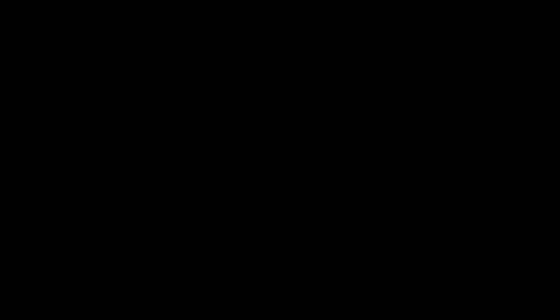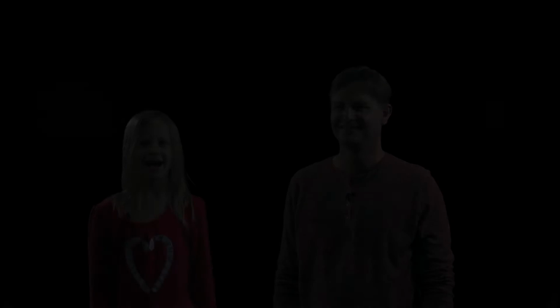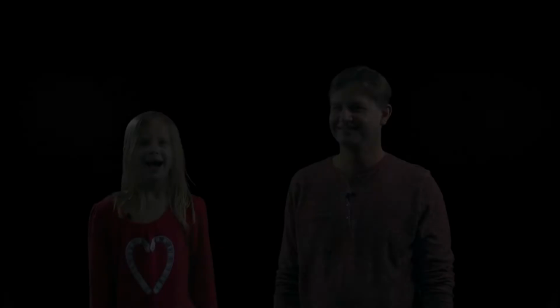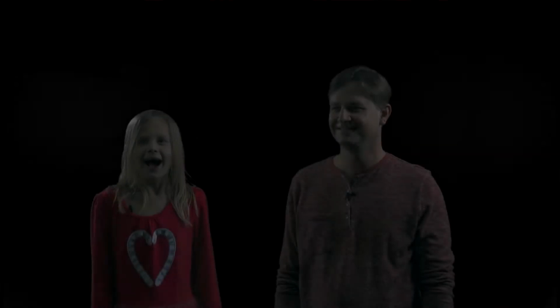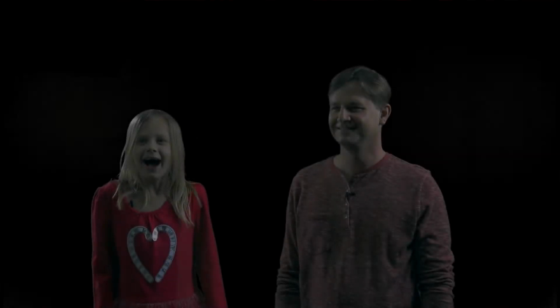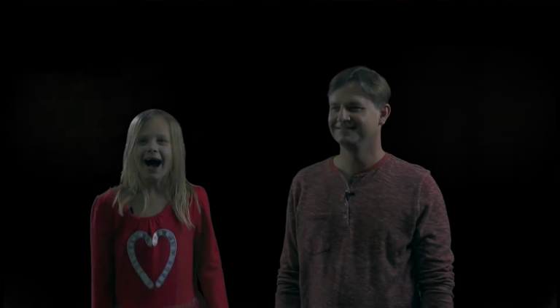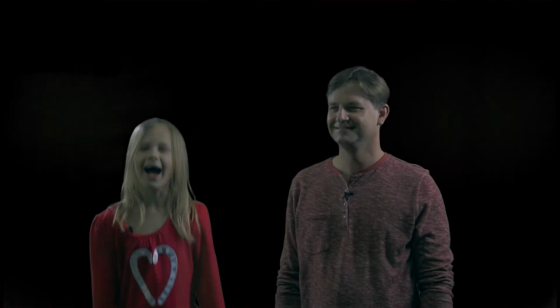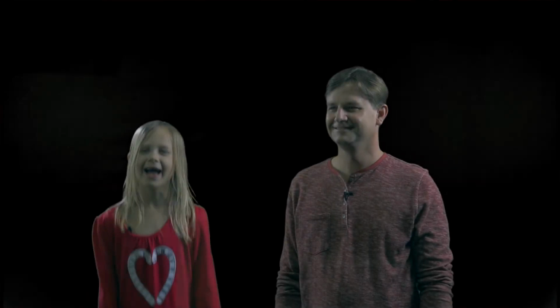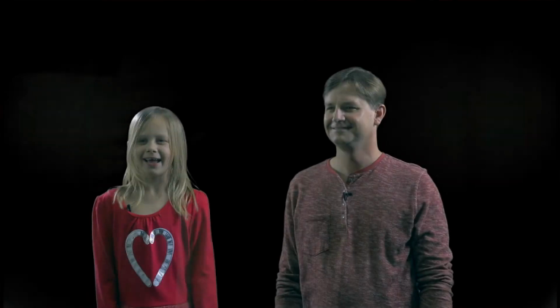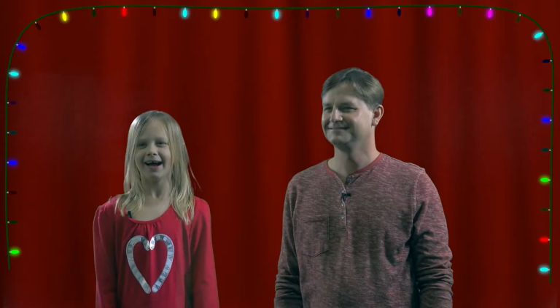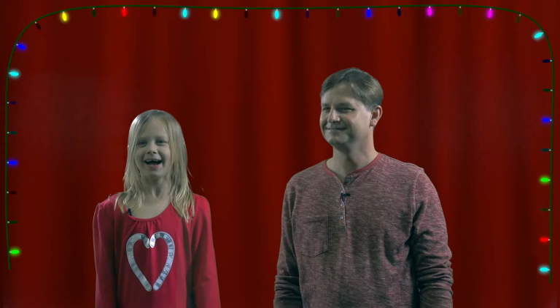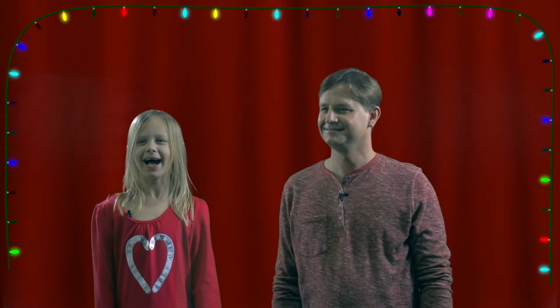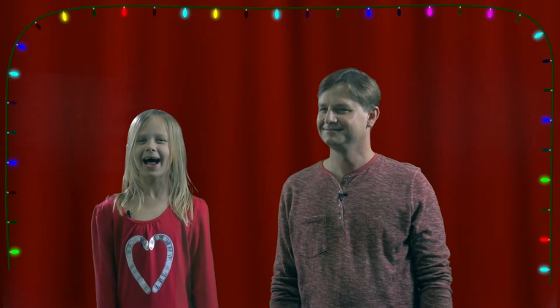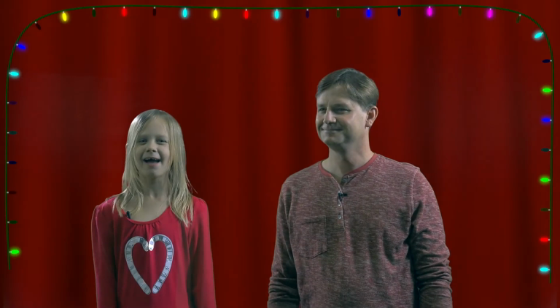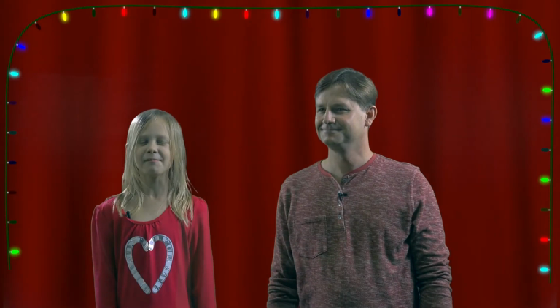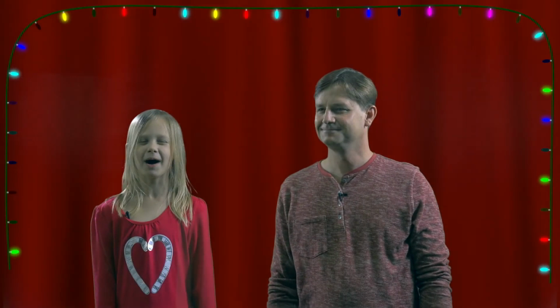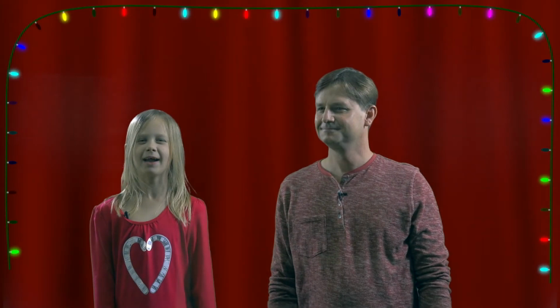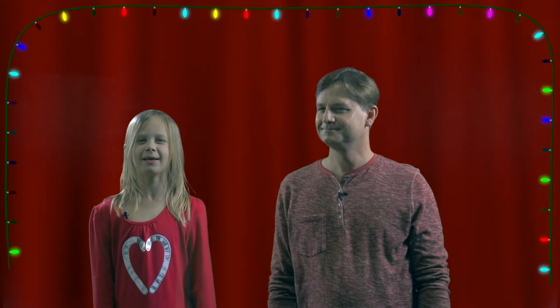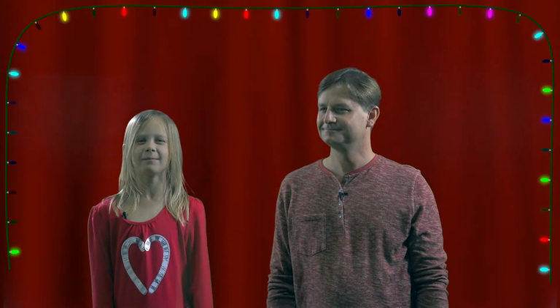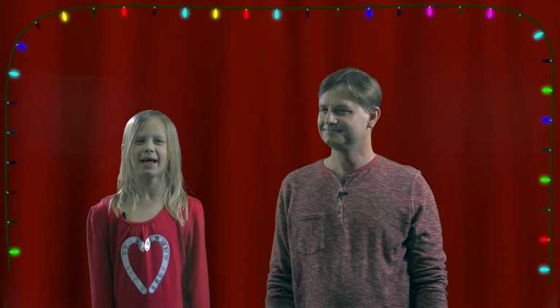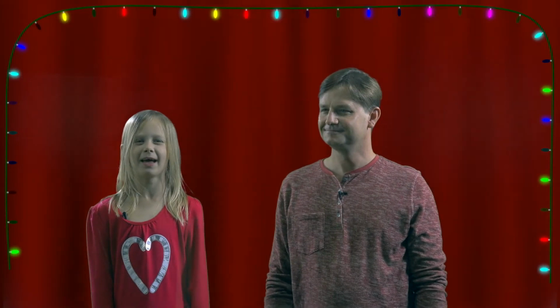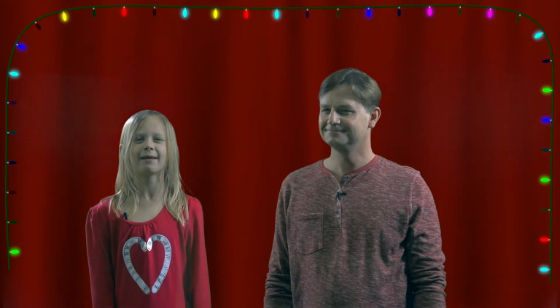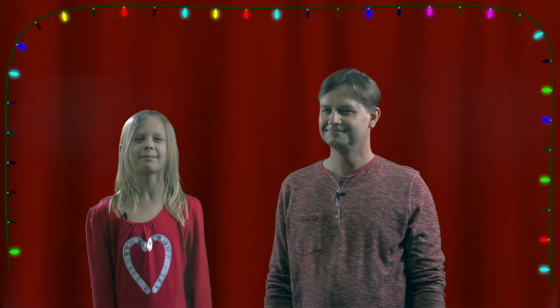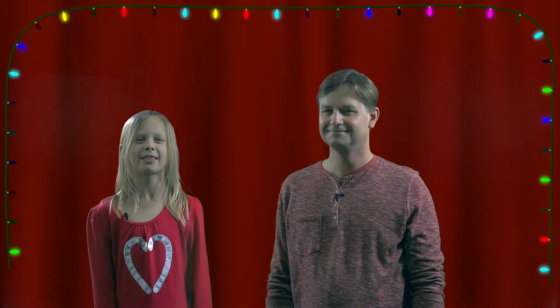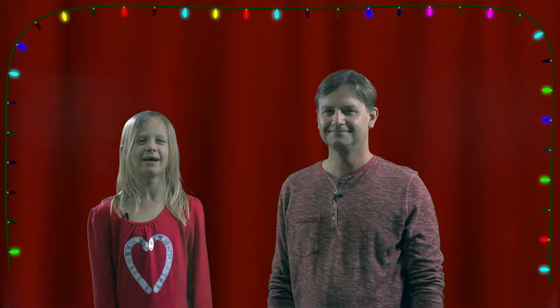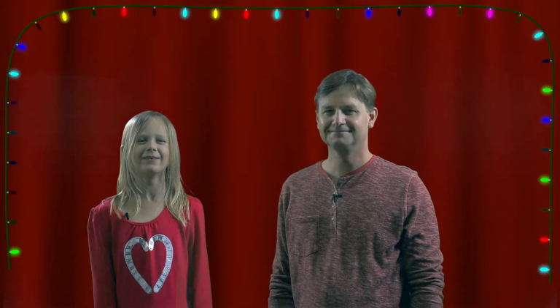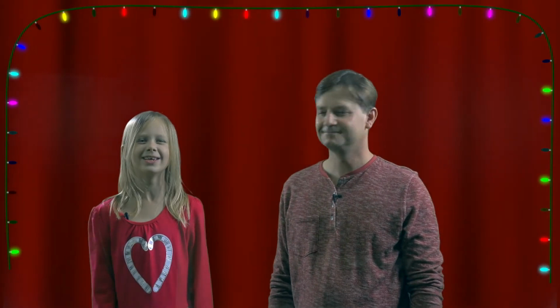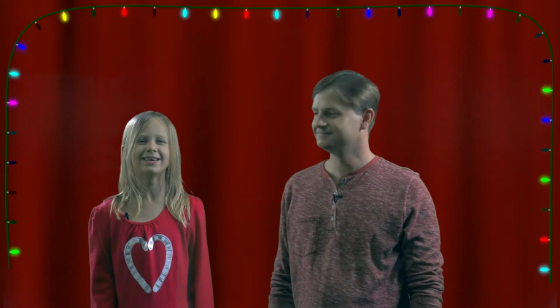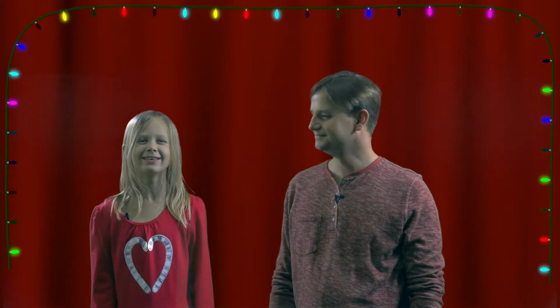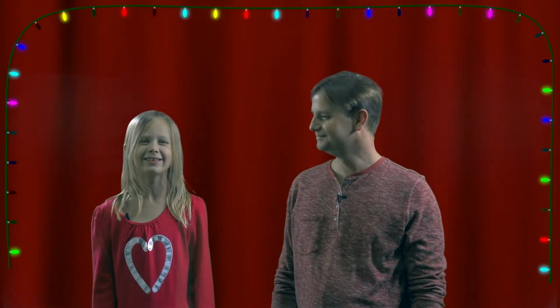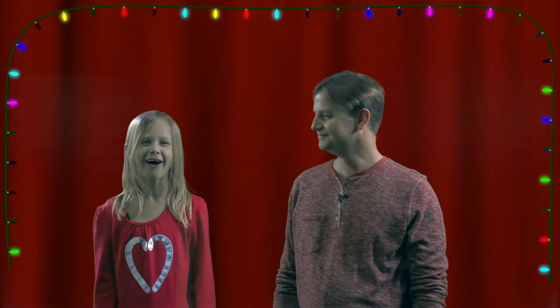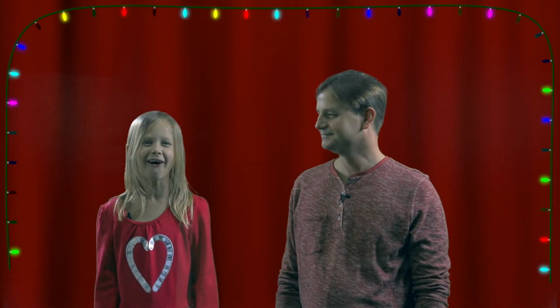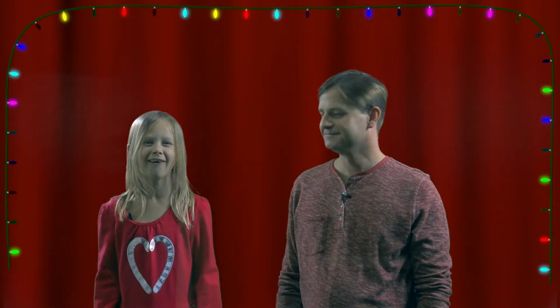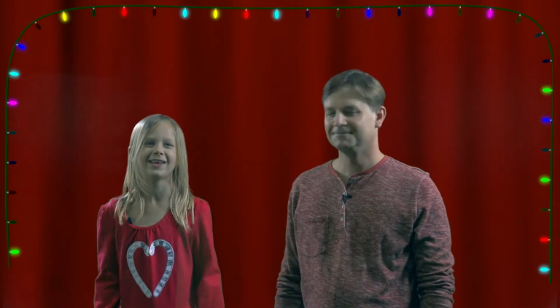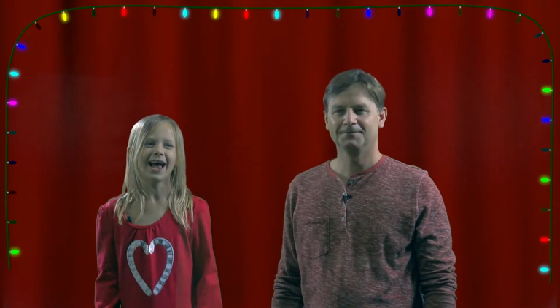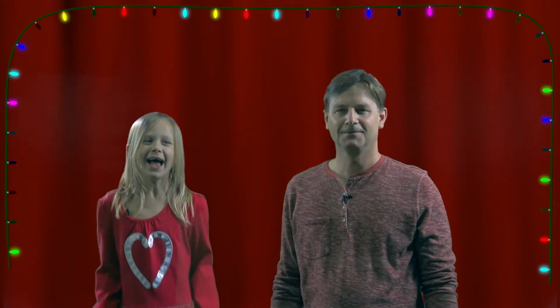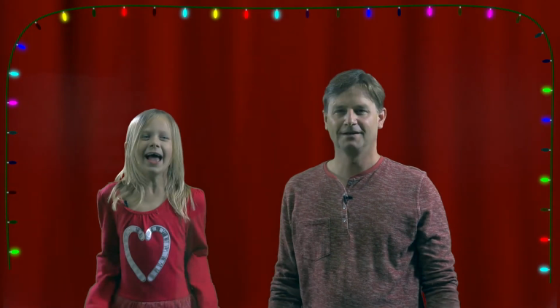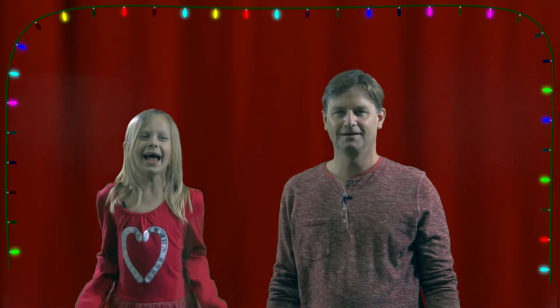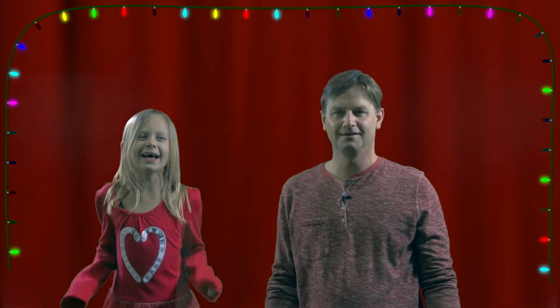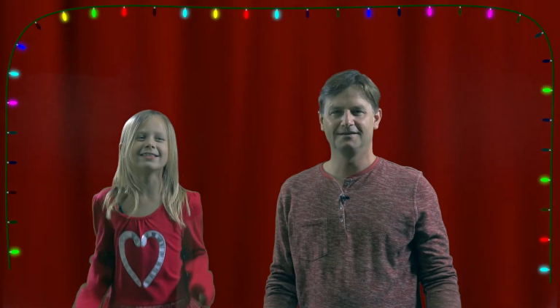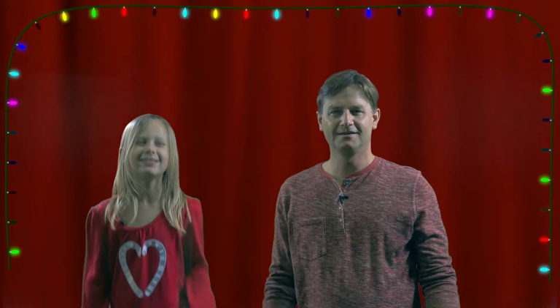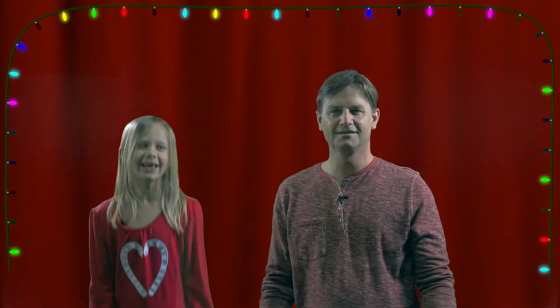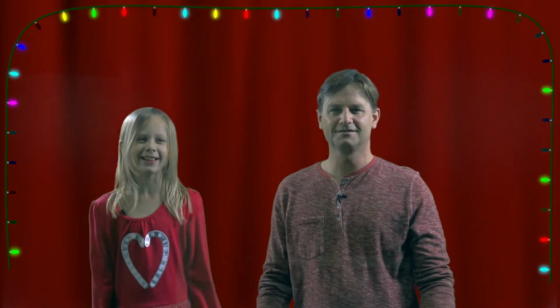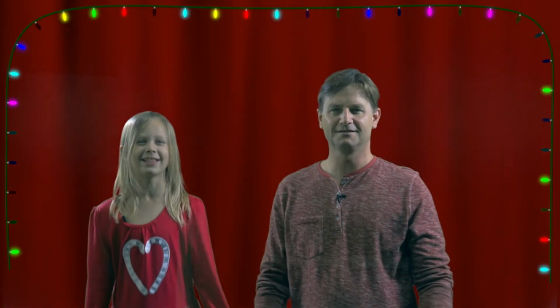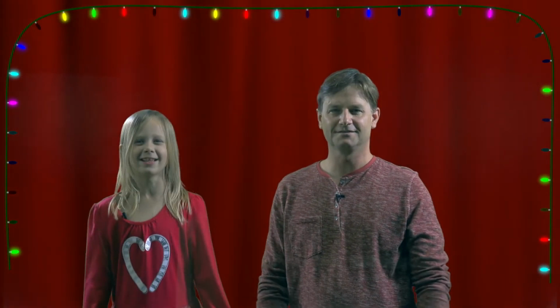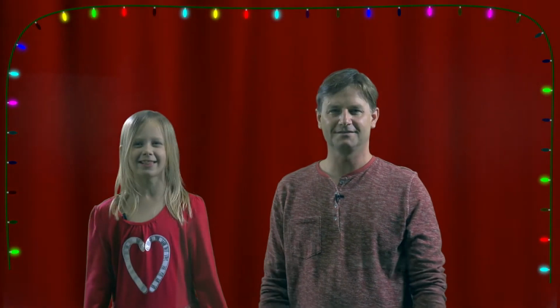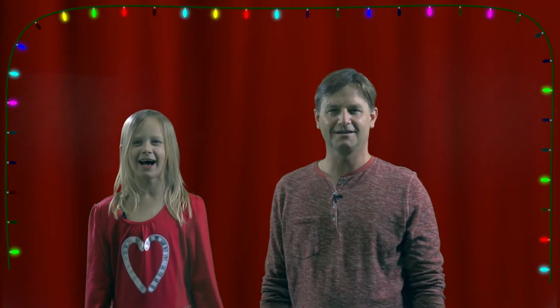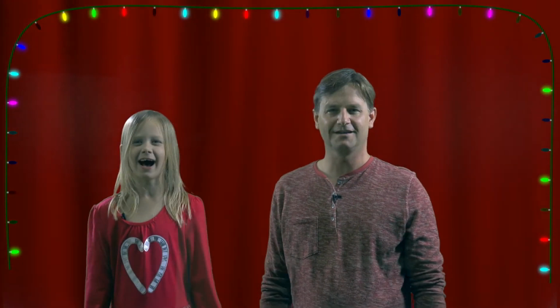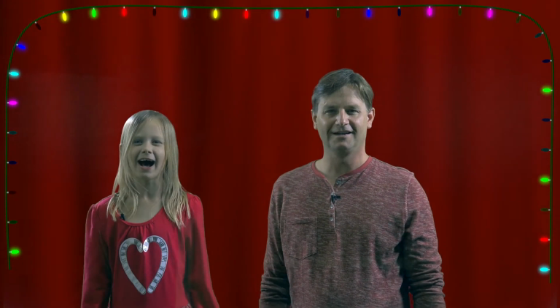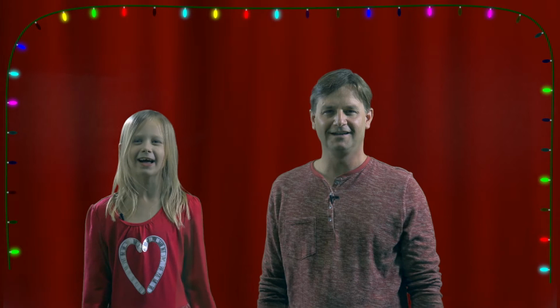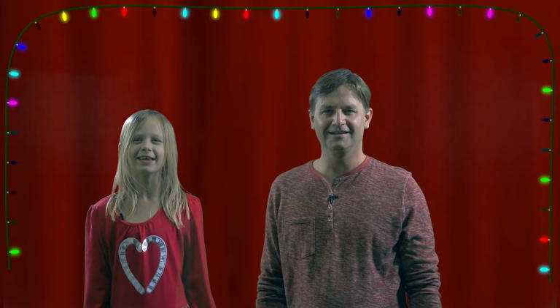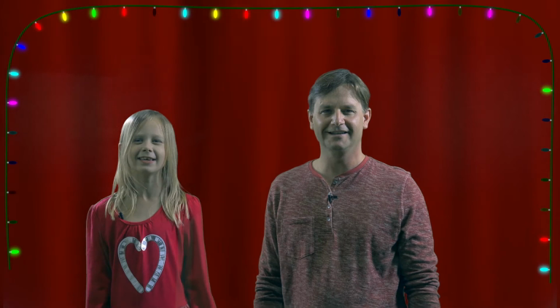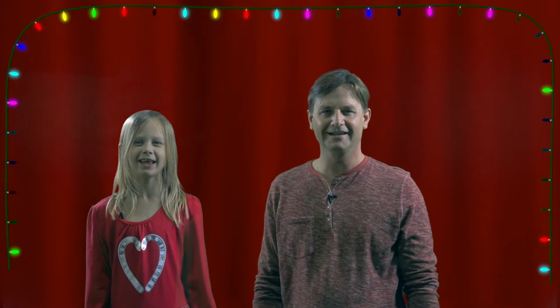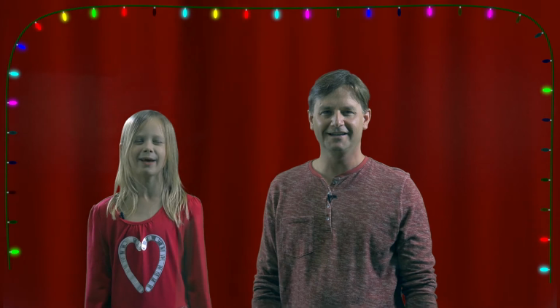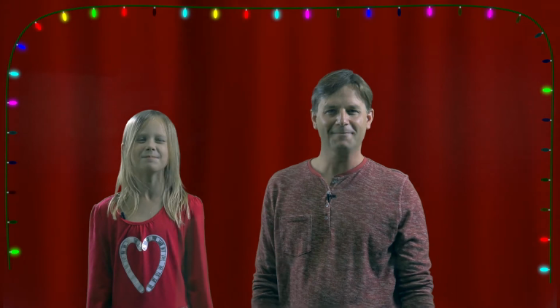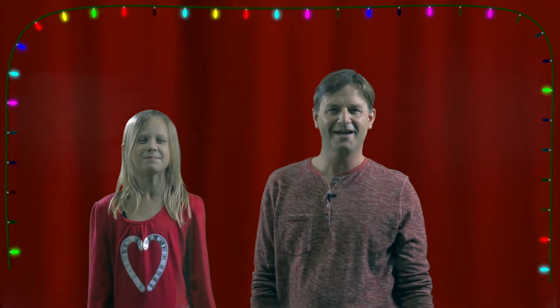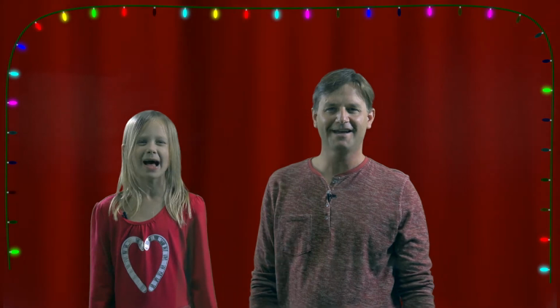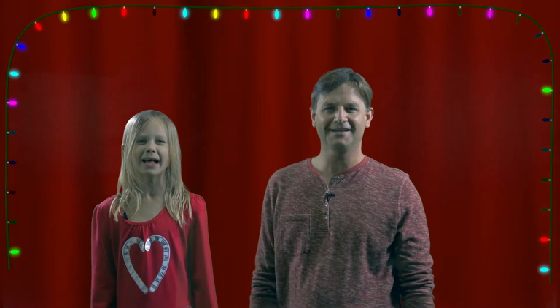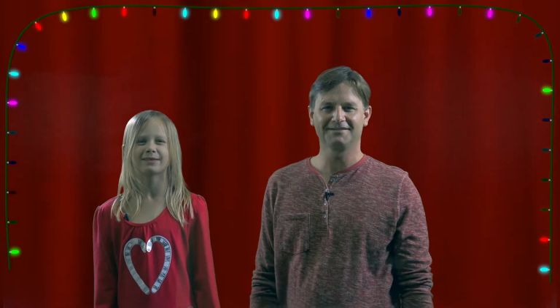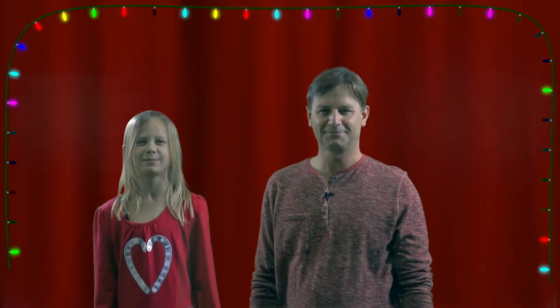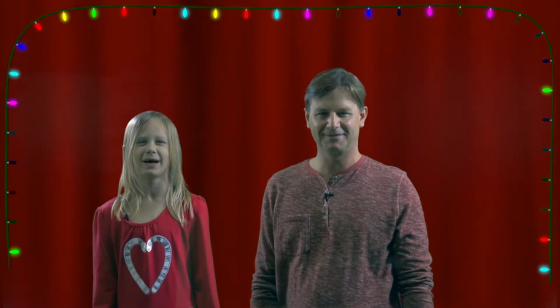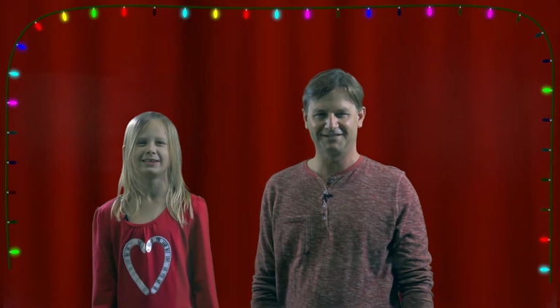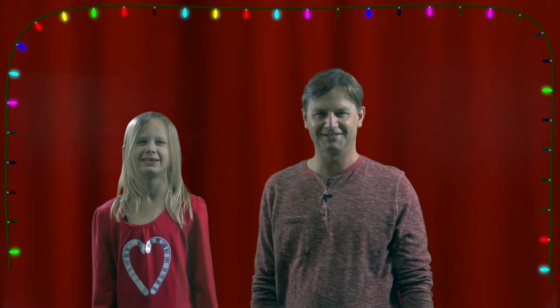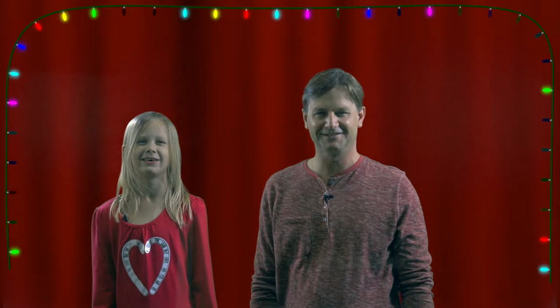Hi, I'm Autumn and I'm 7 years old and this is the Holiday Math Special!